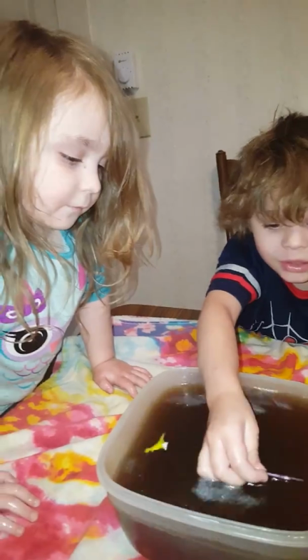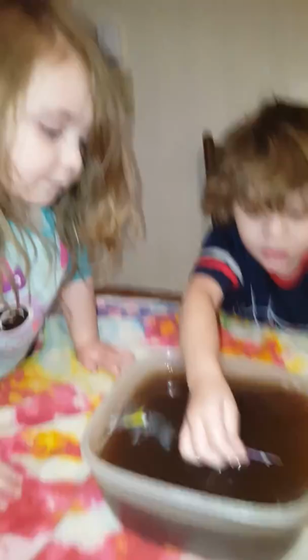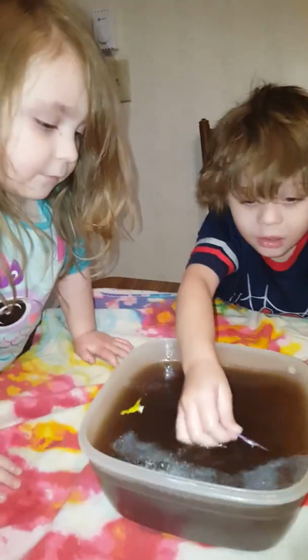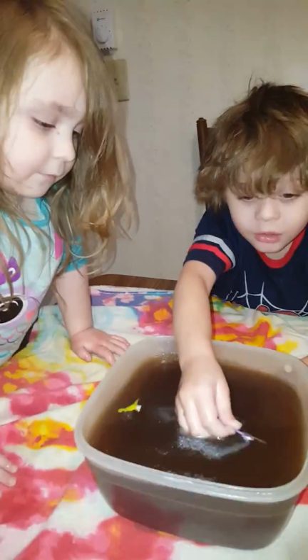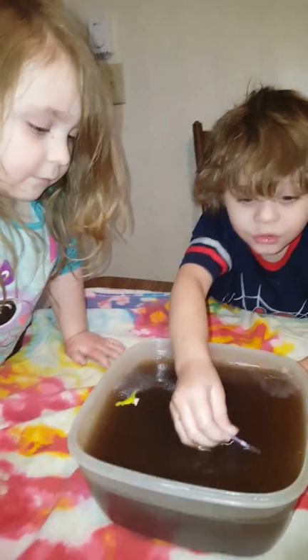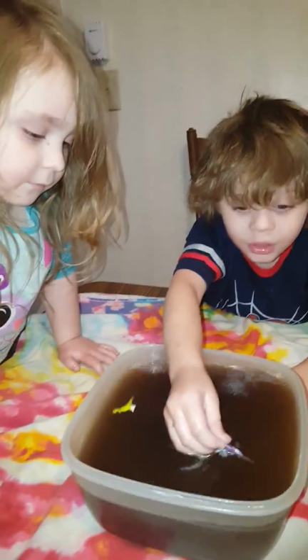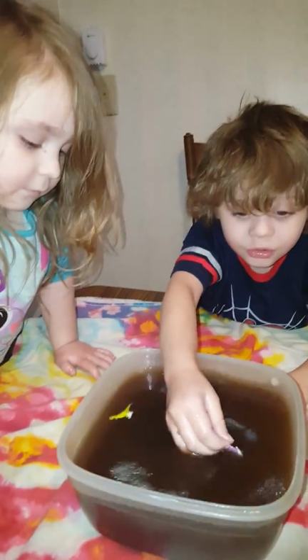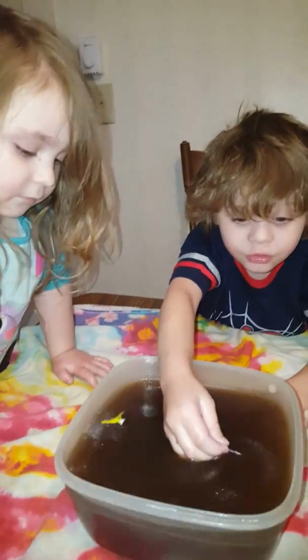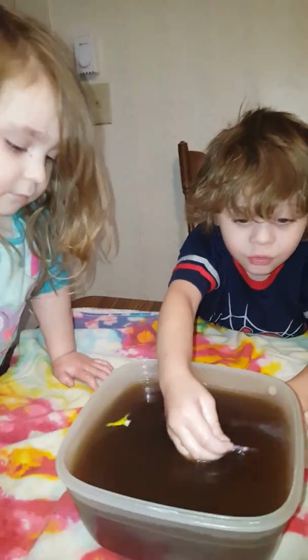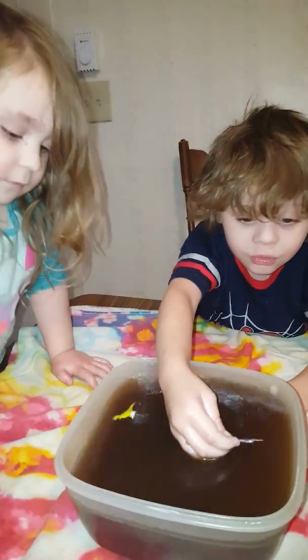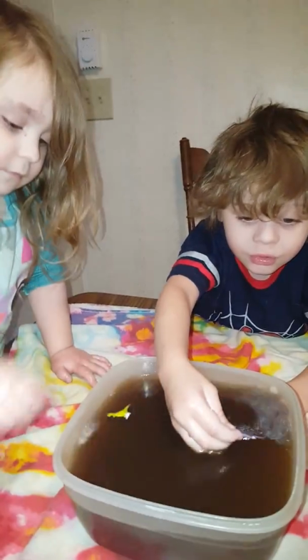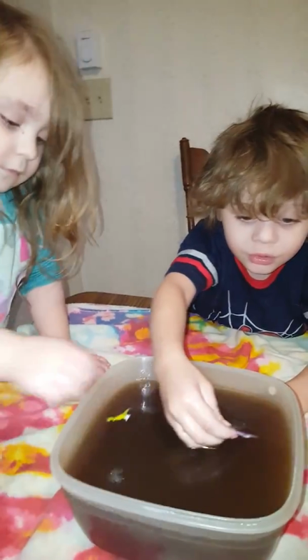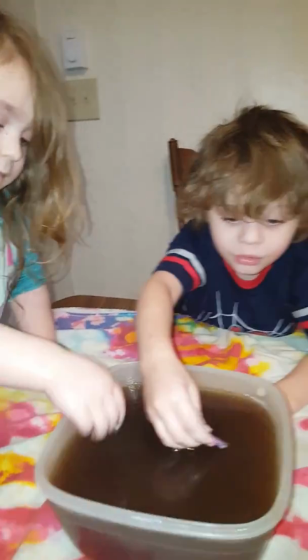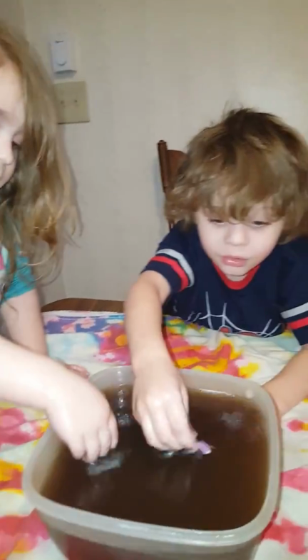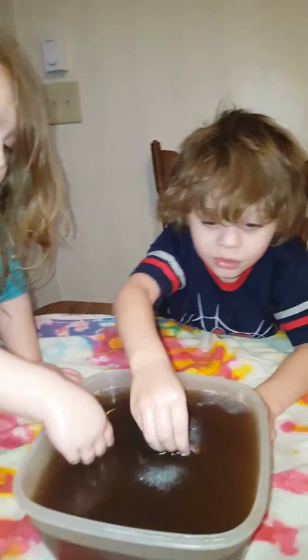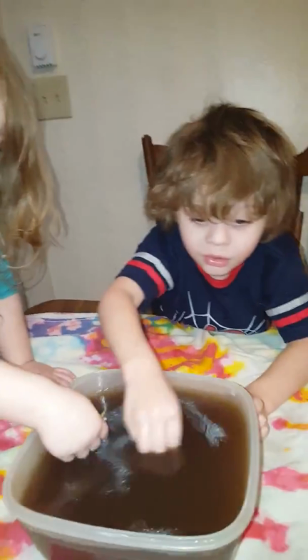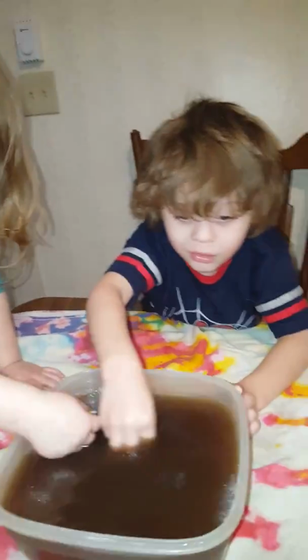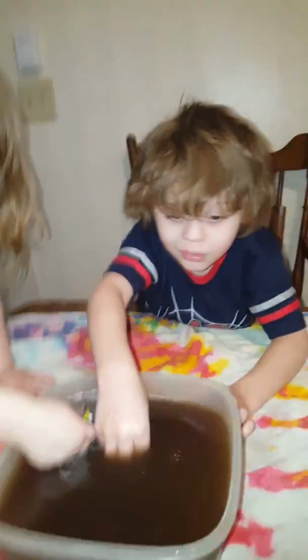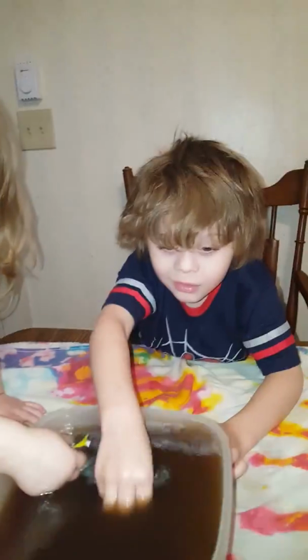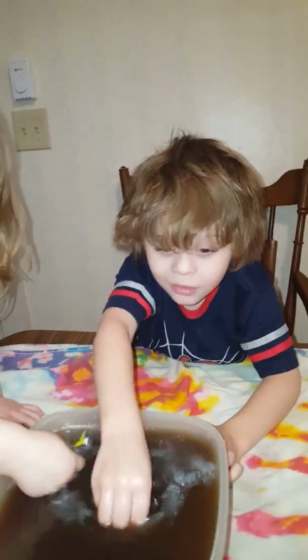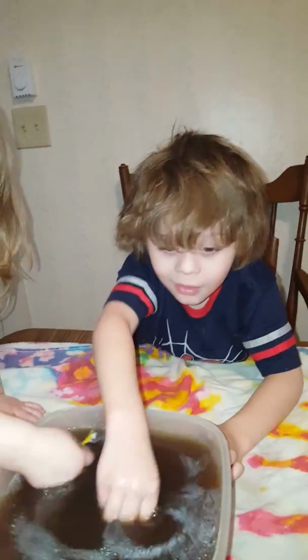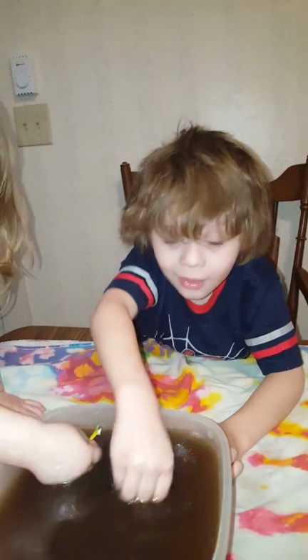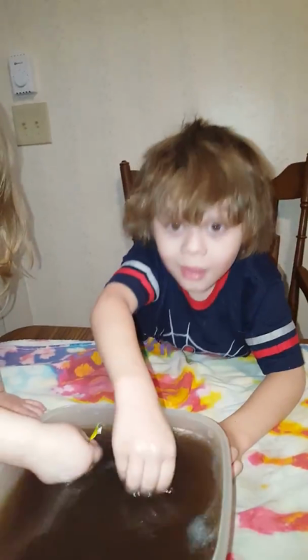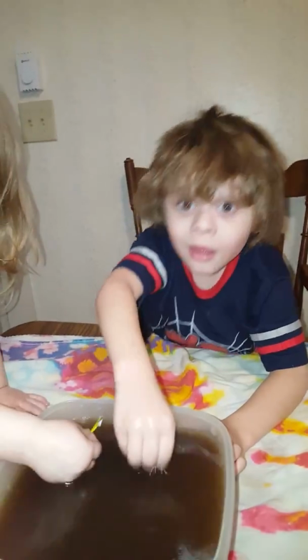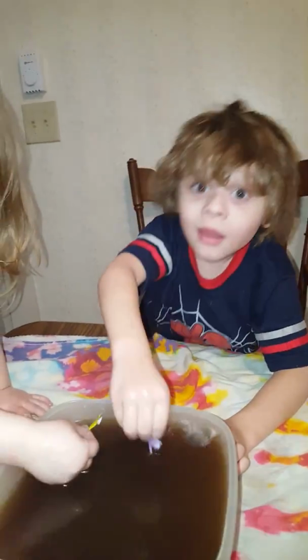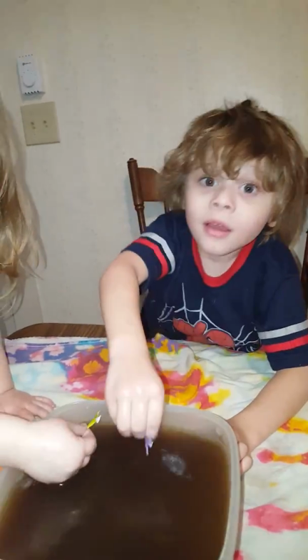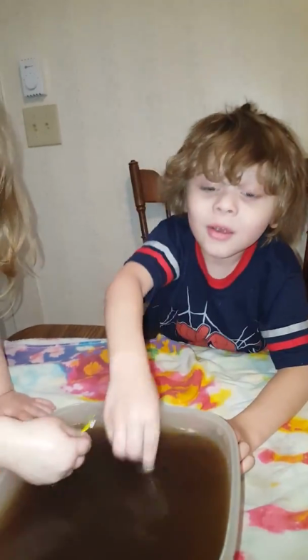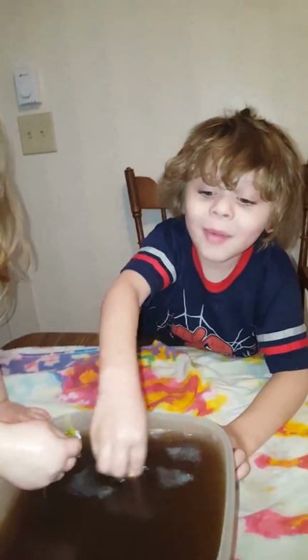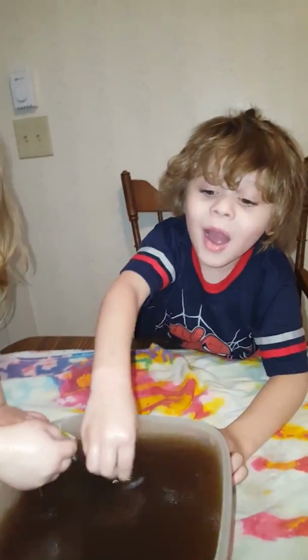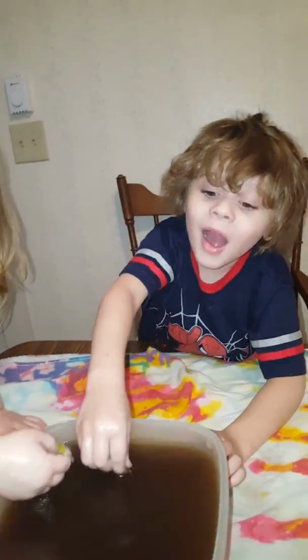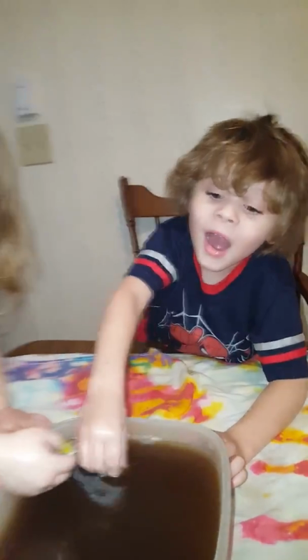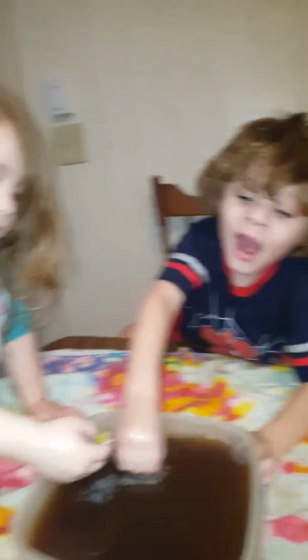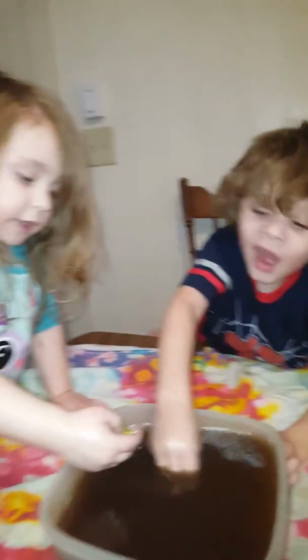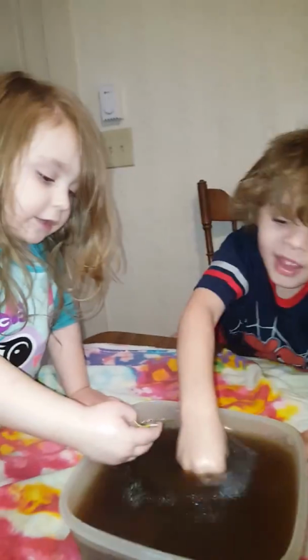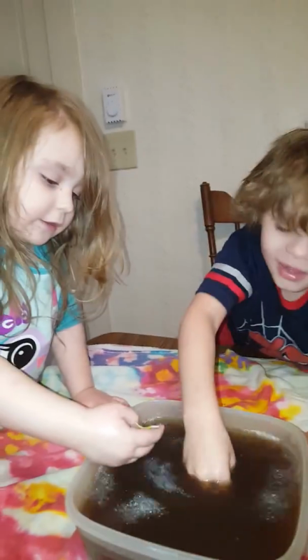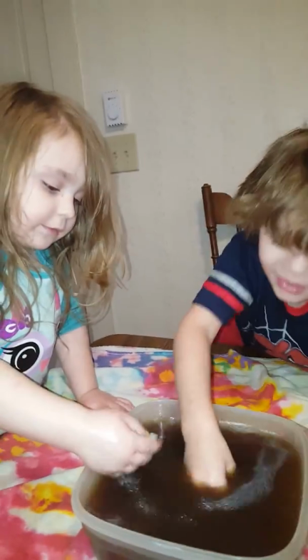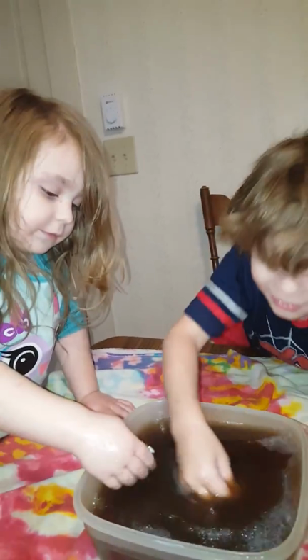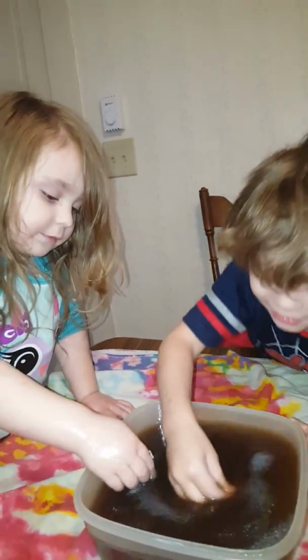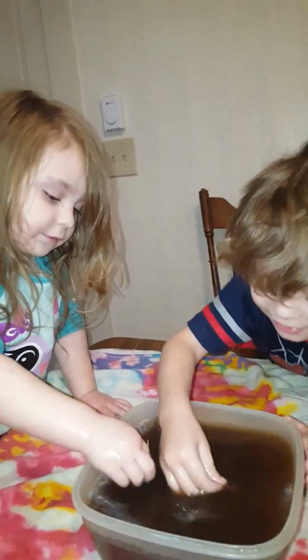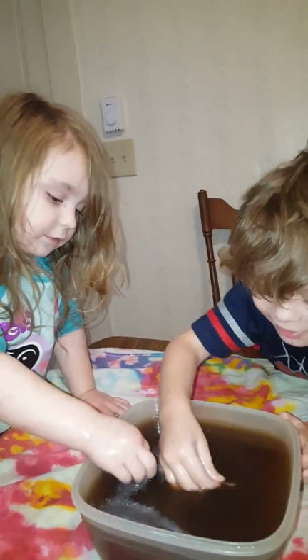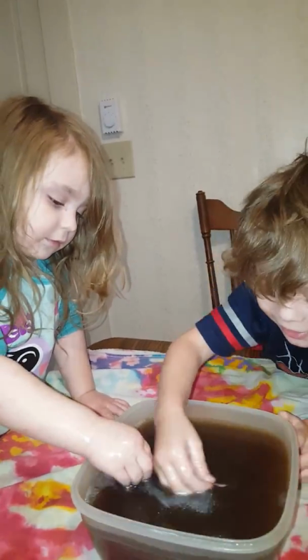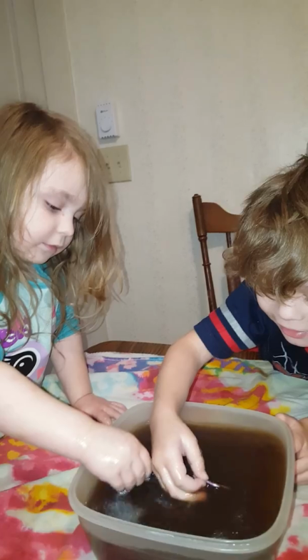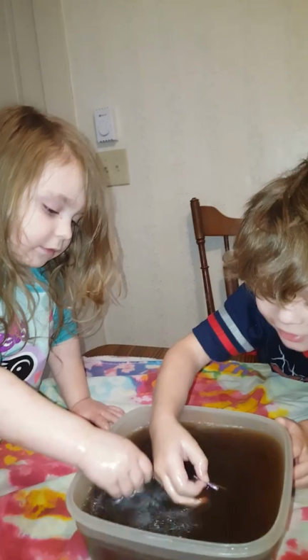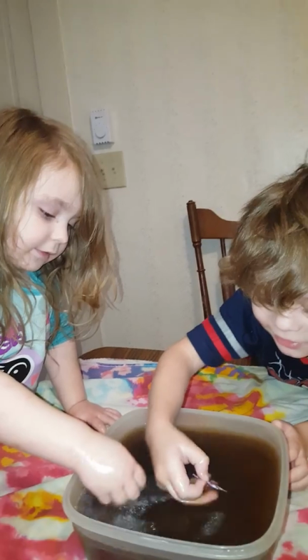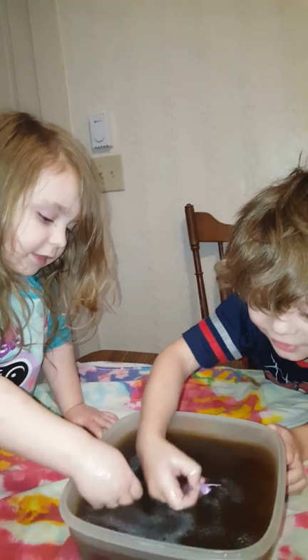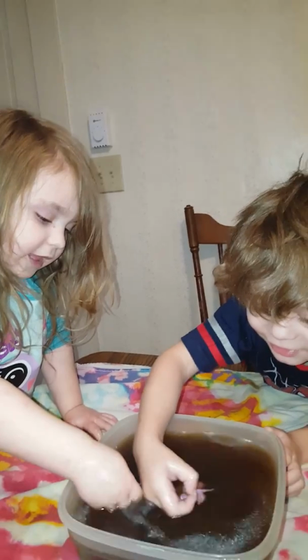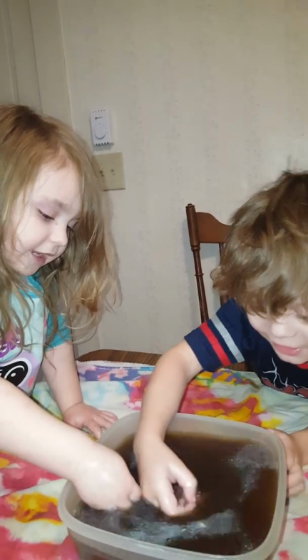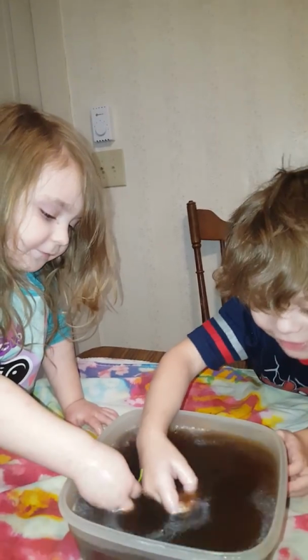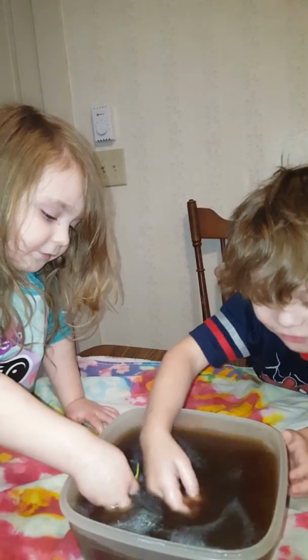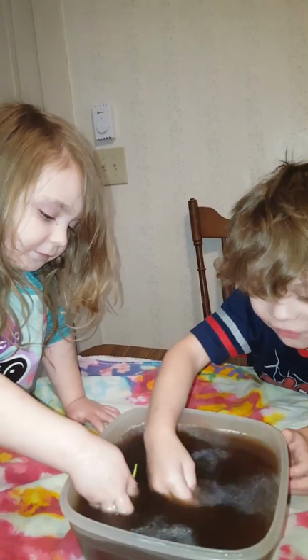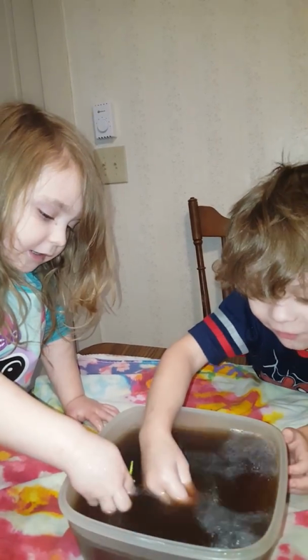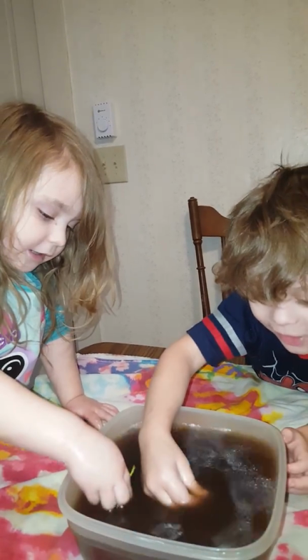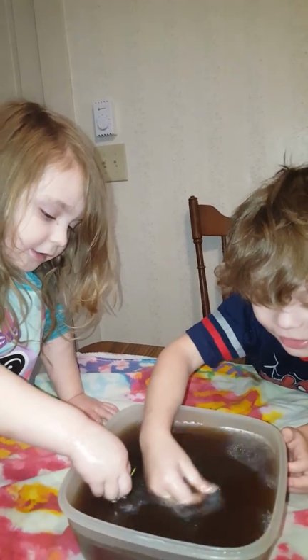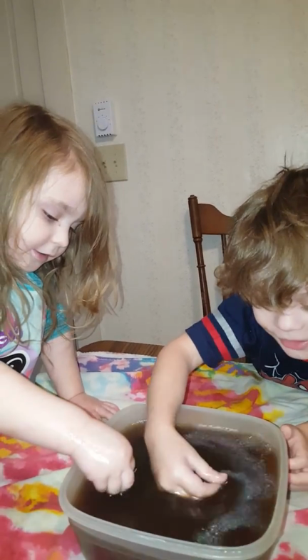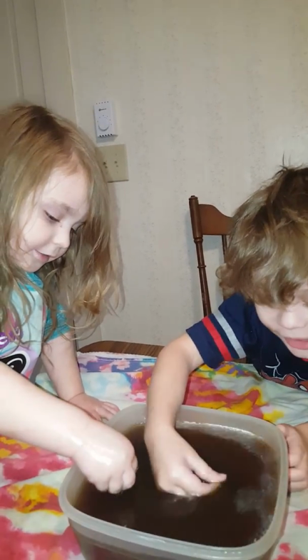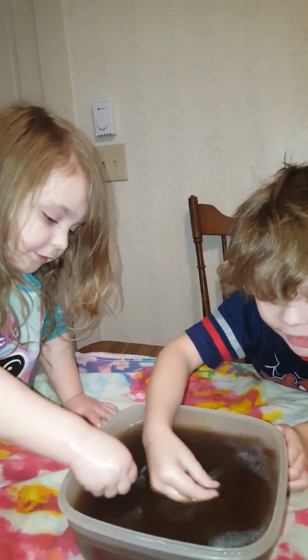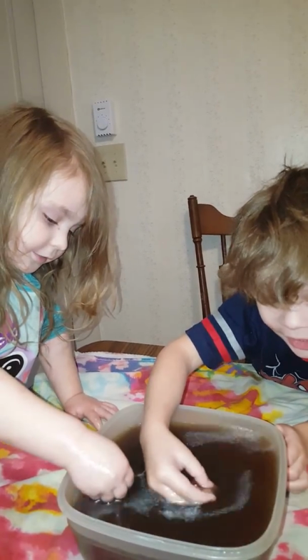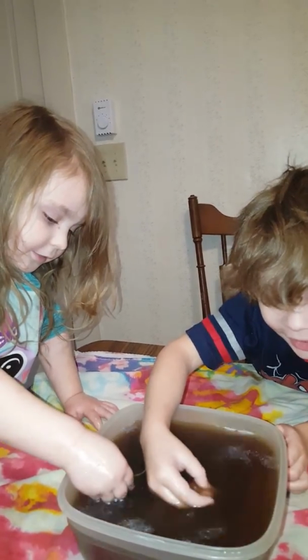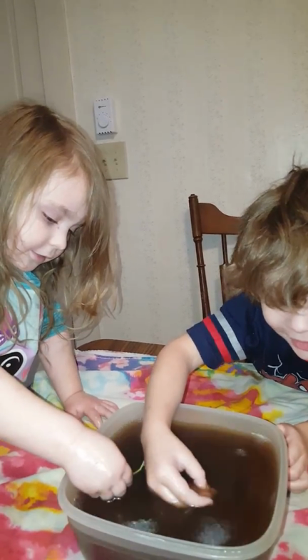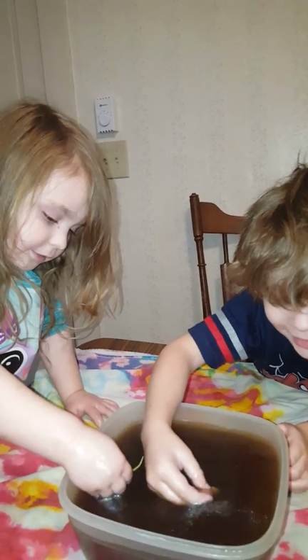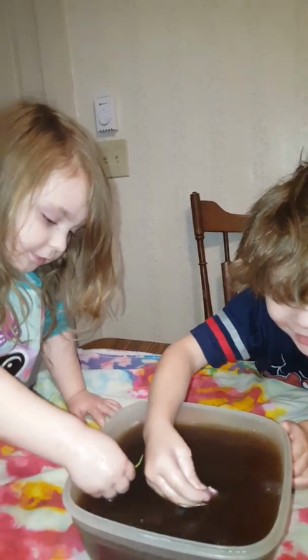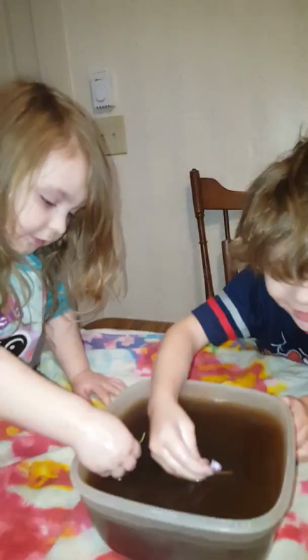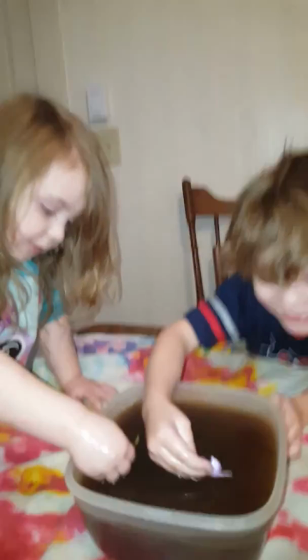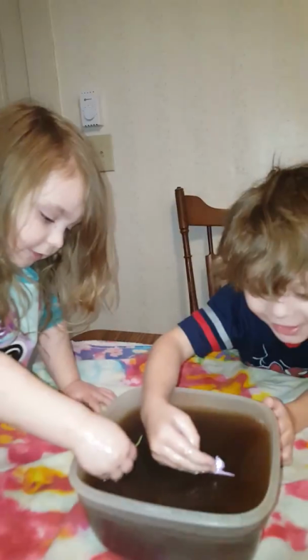All right, you guys can play with that. We got to say goodbye. Goodbye! Say thanks for watching. Thanks for watching. Bye!